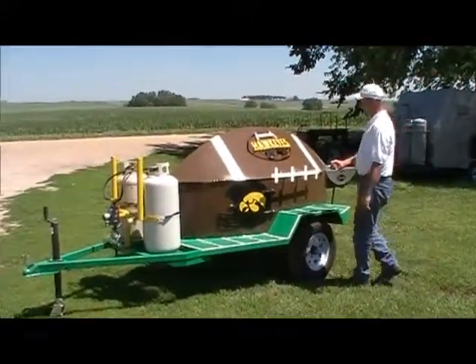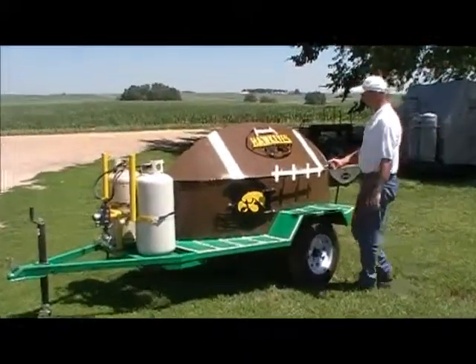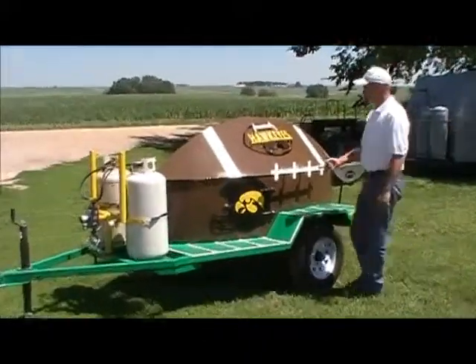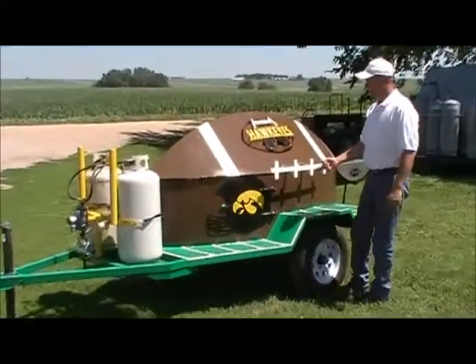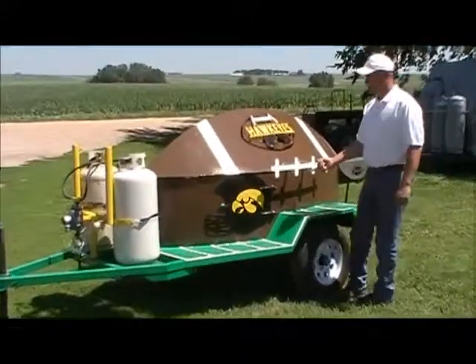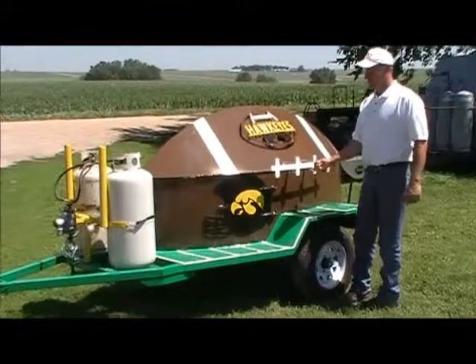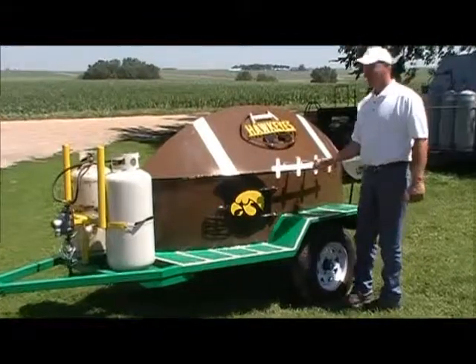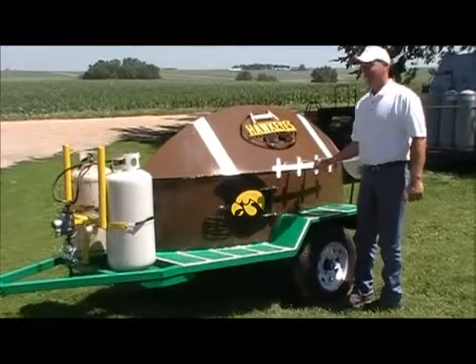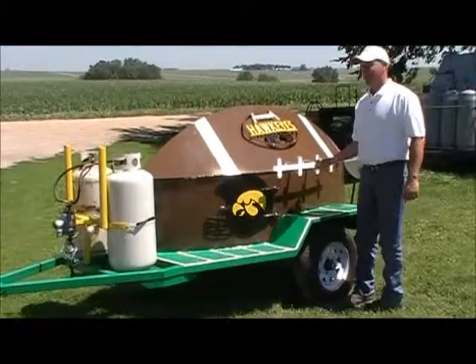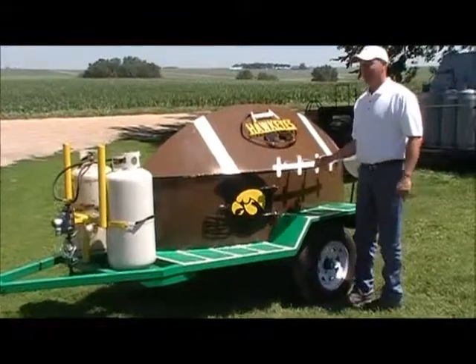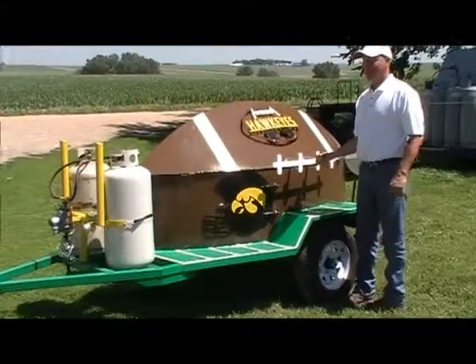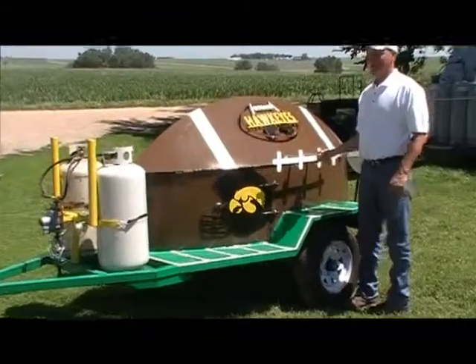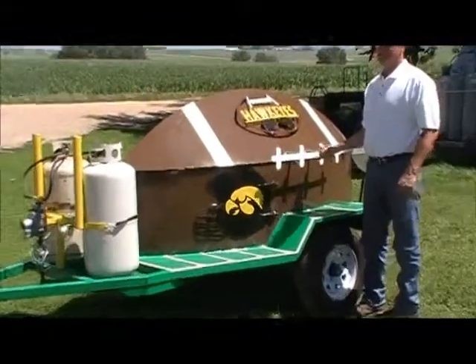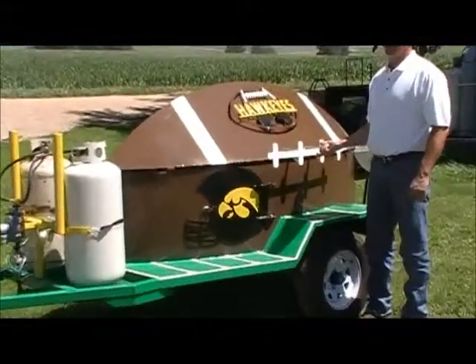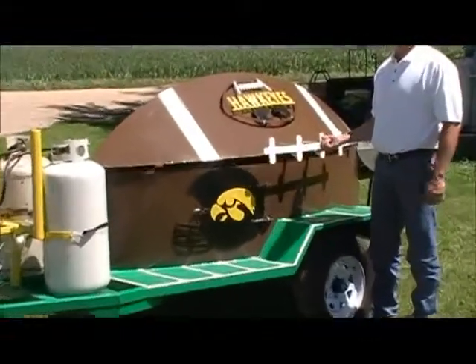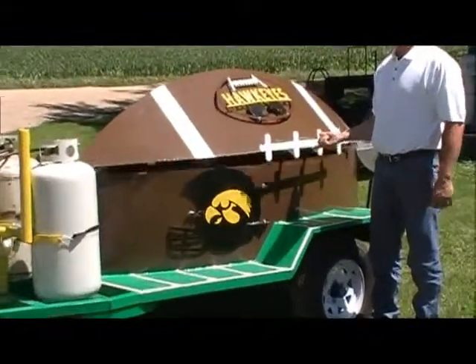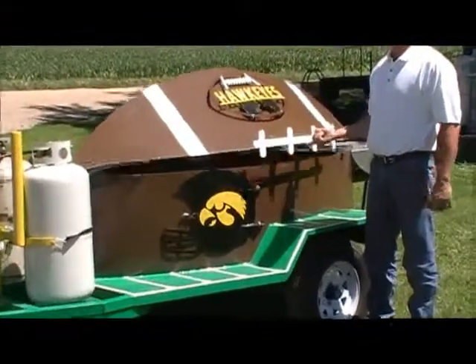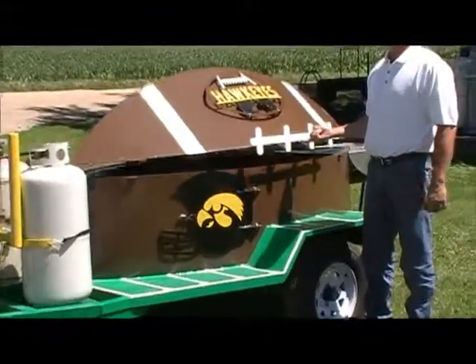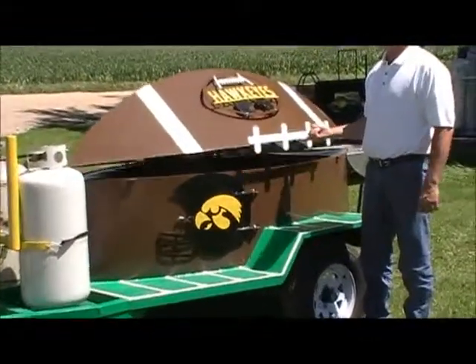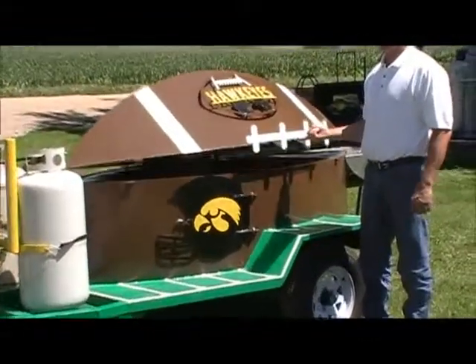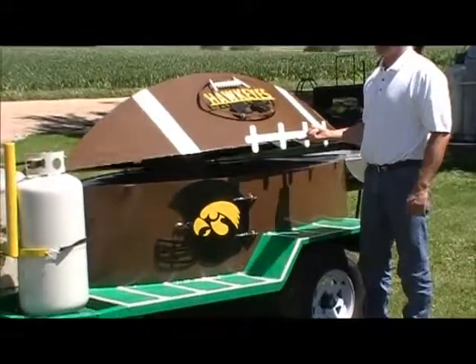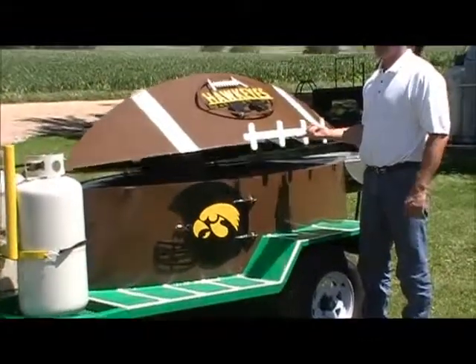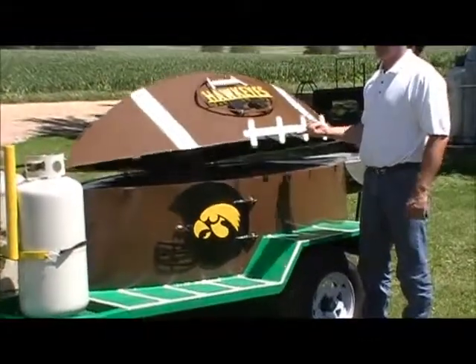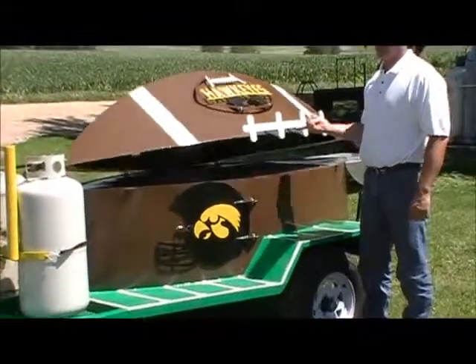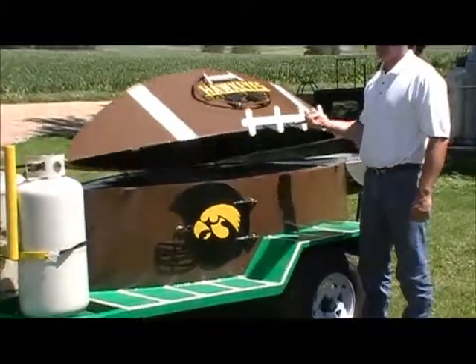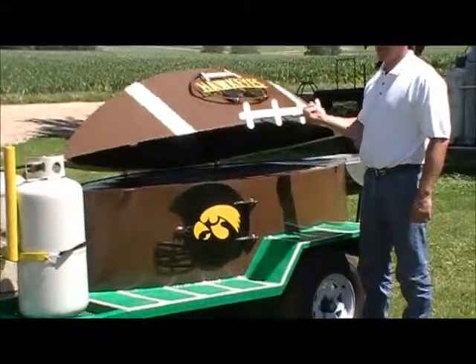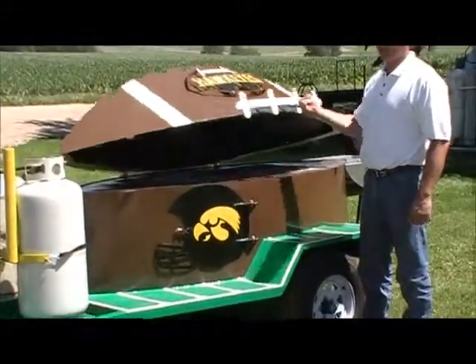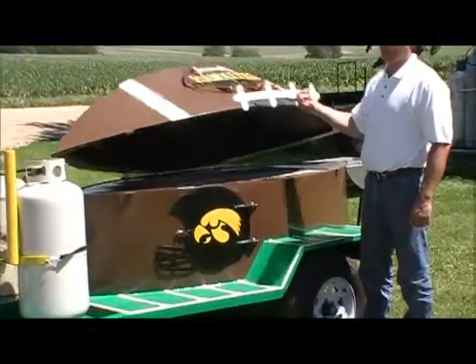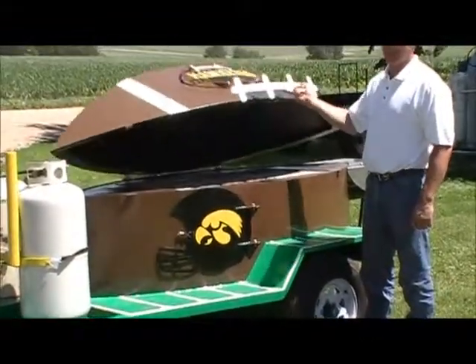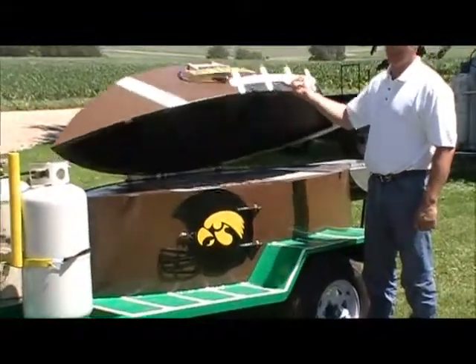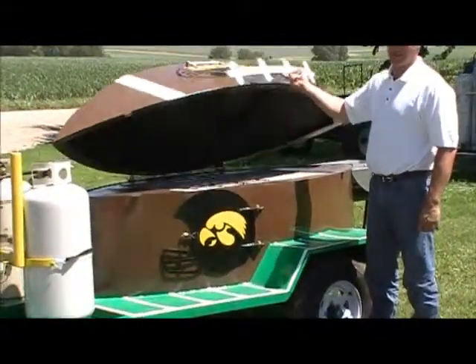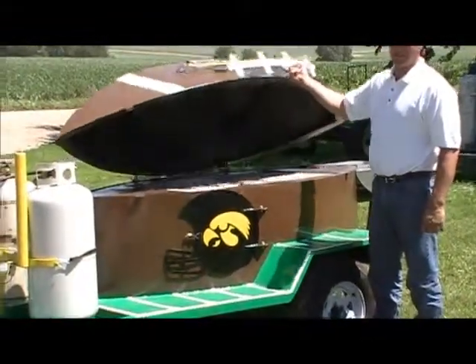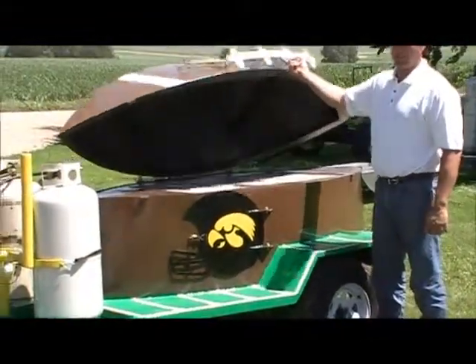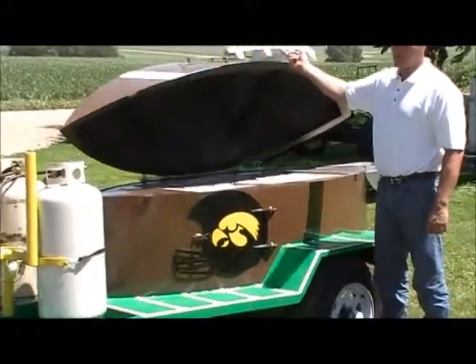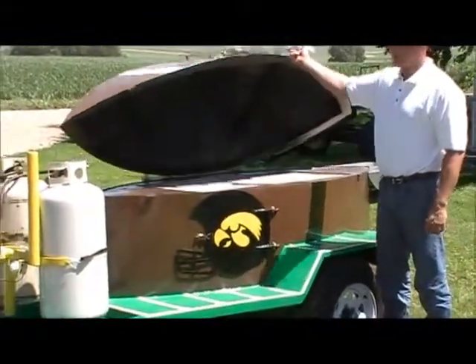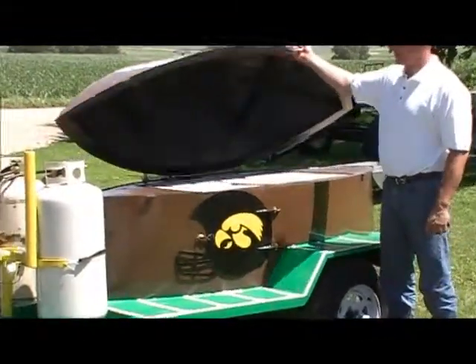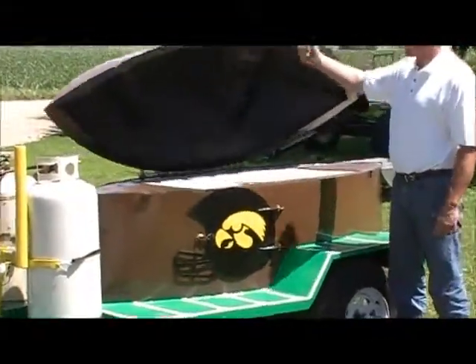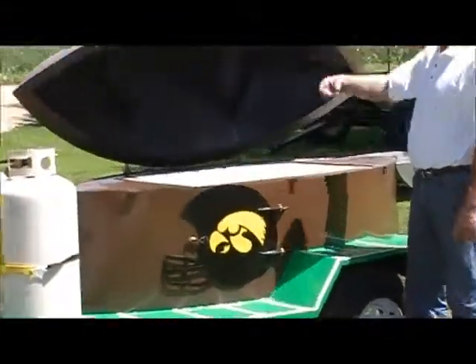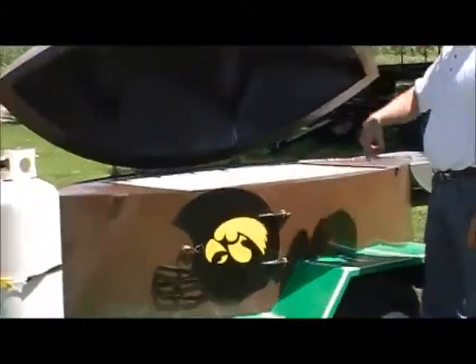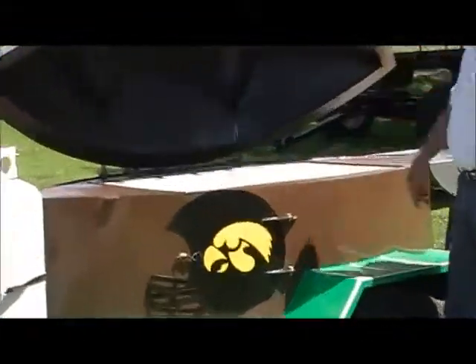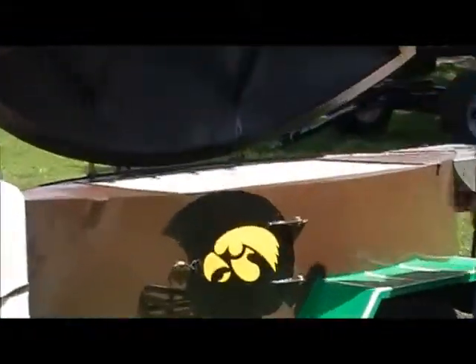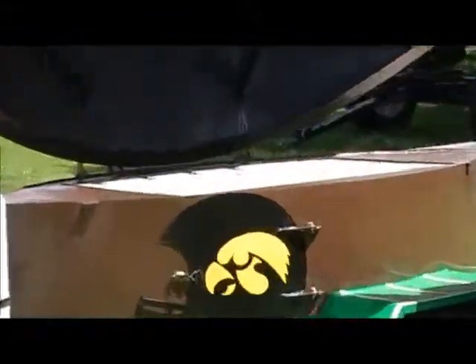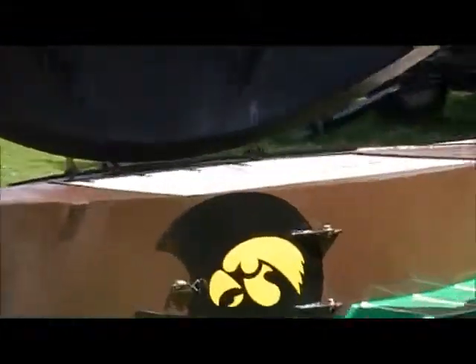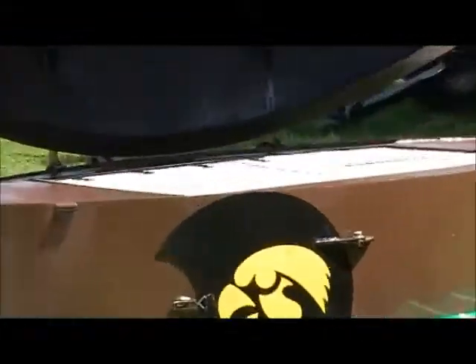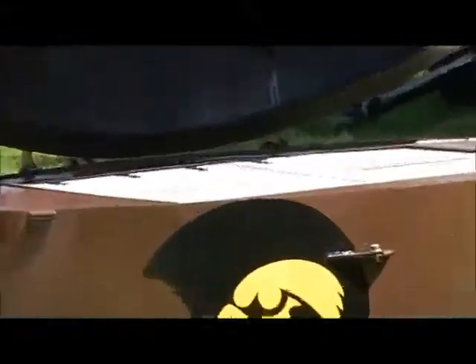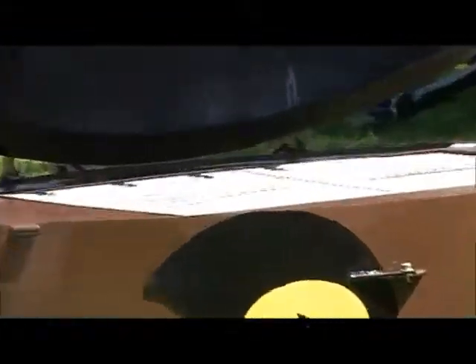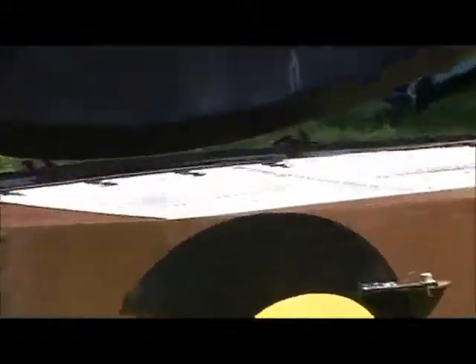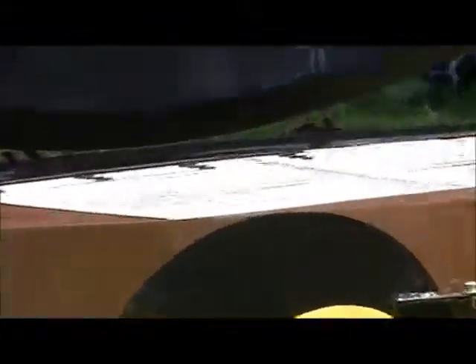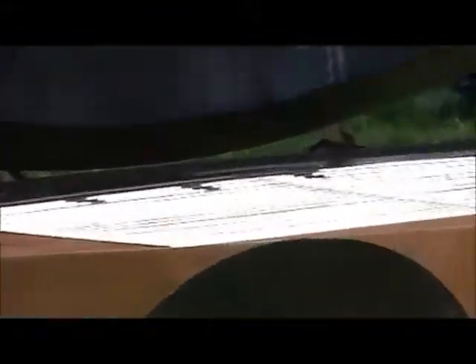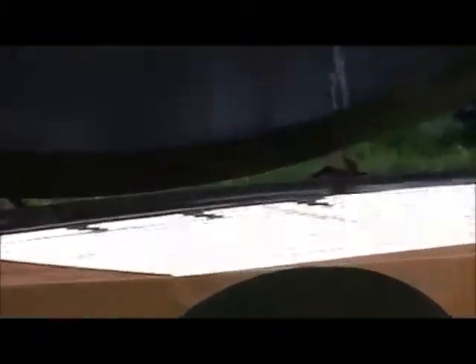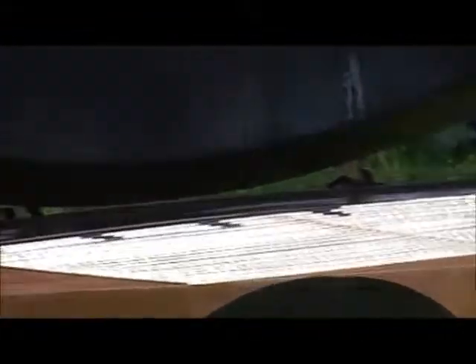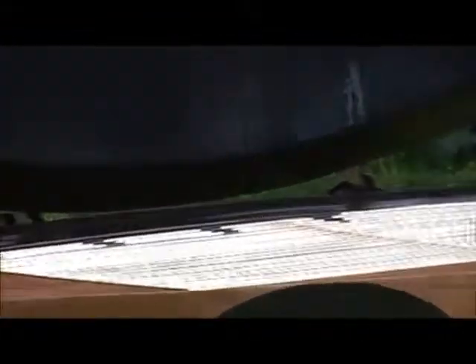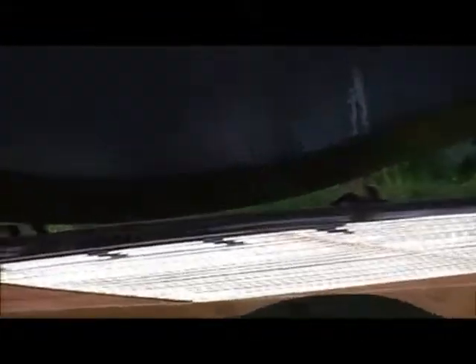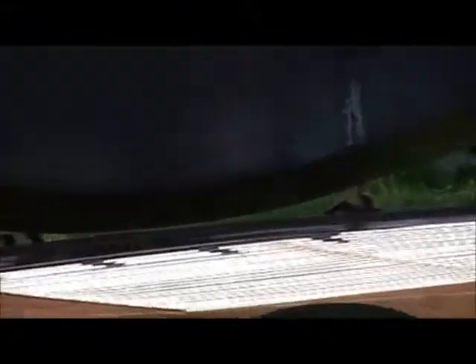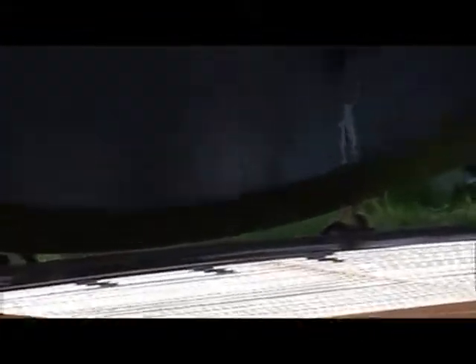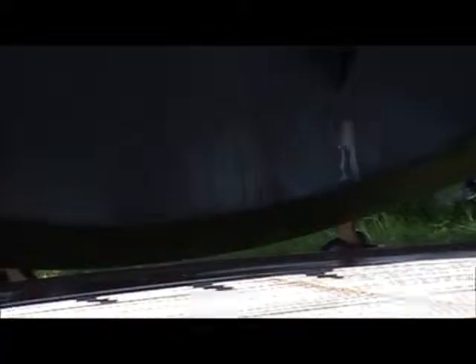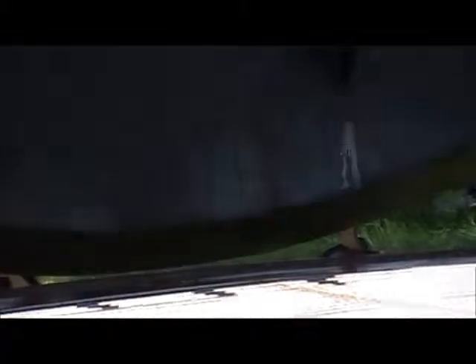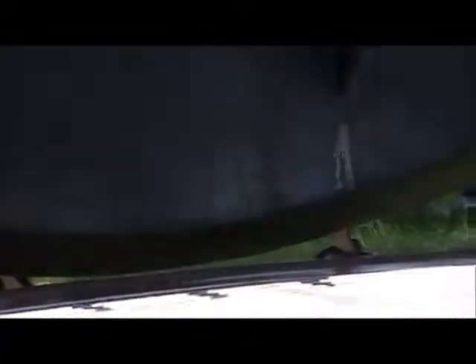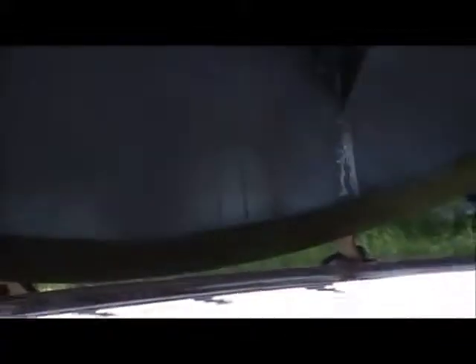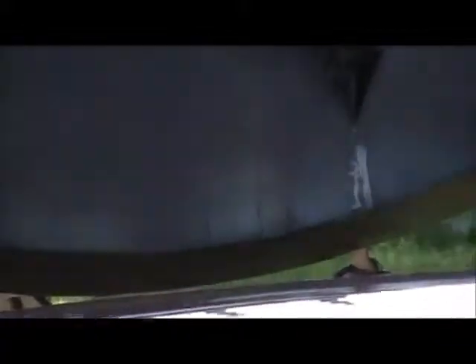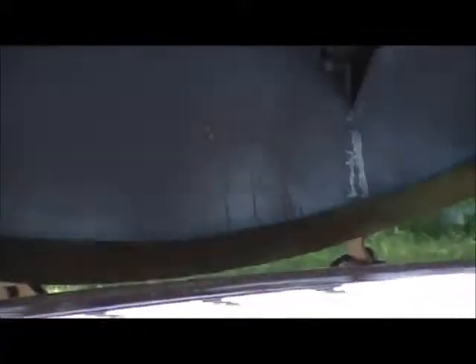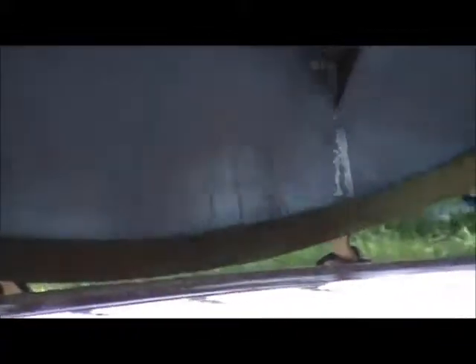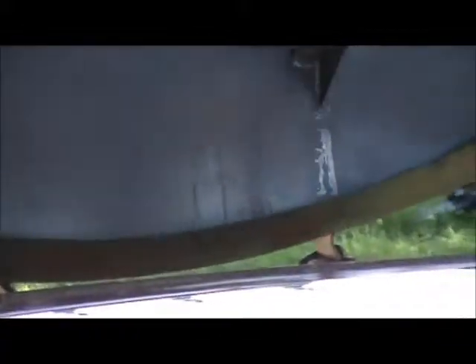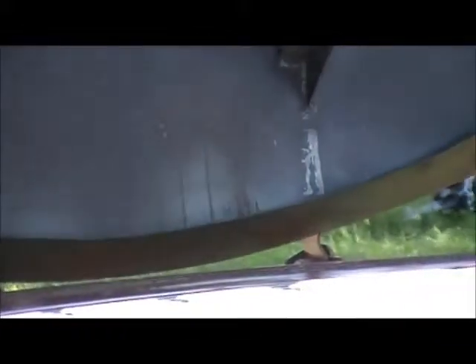If you notice the spring assist on the back of the hood, you can lift it up without a finger. I think my daughter Jake is going to be able to do that.